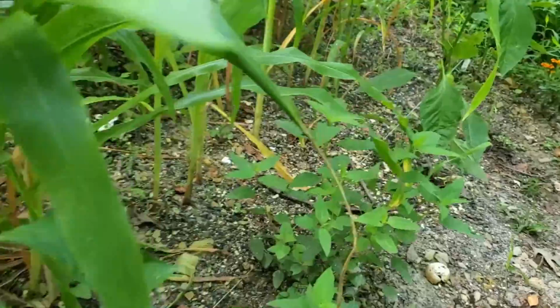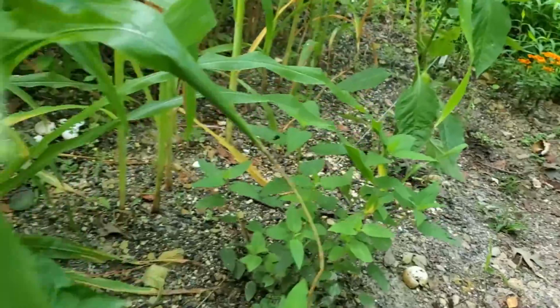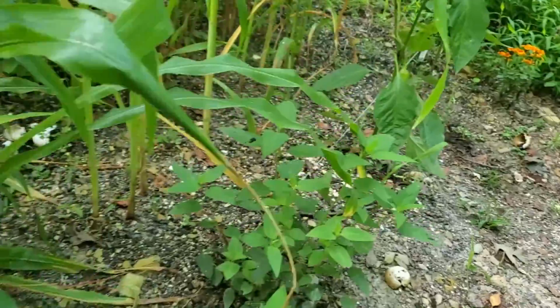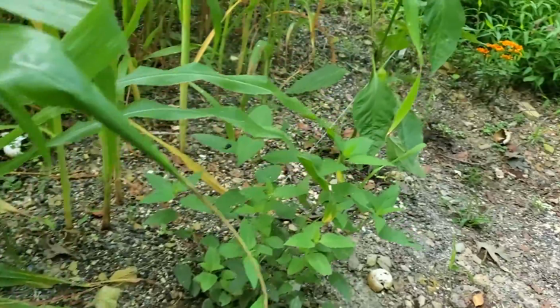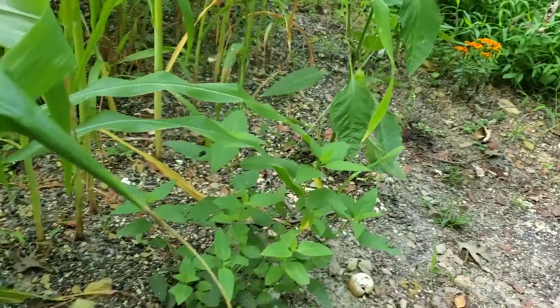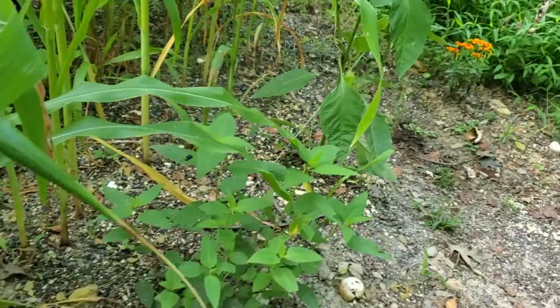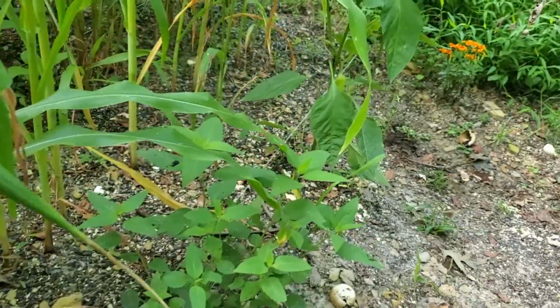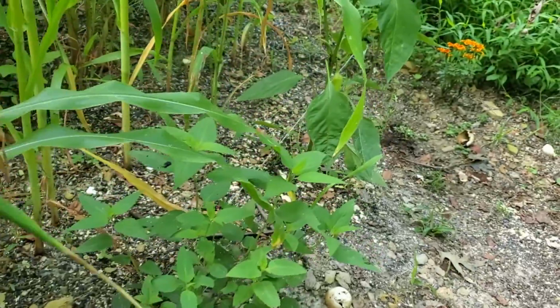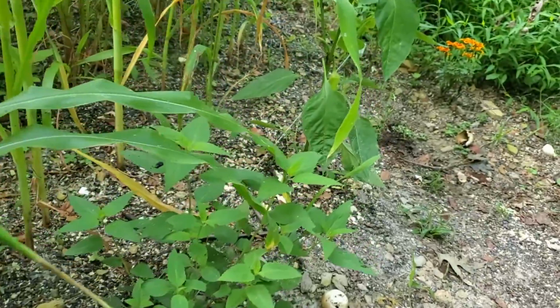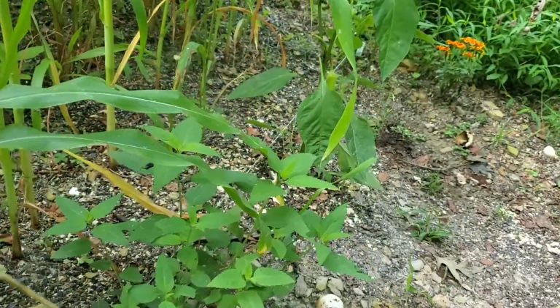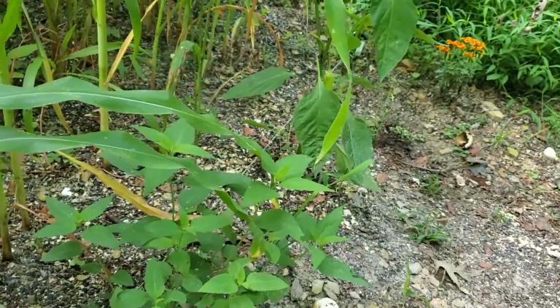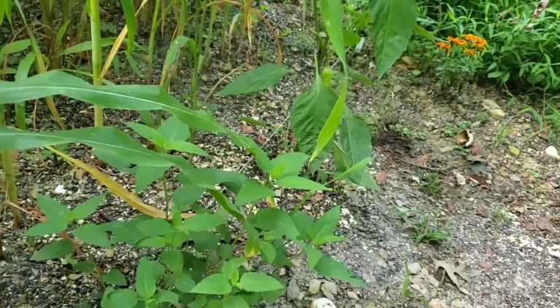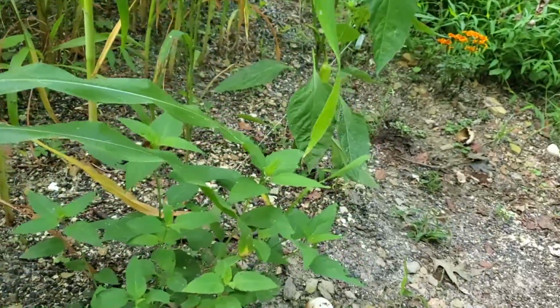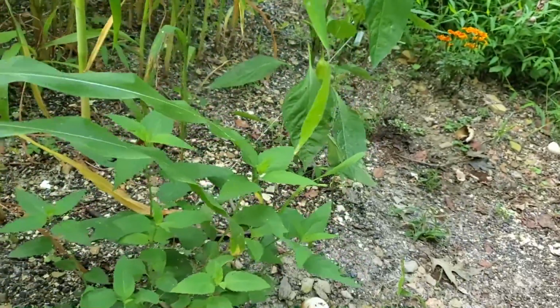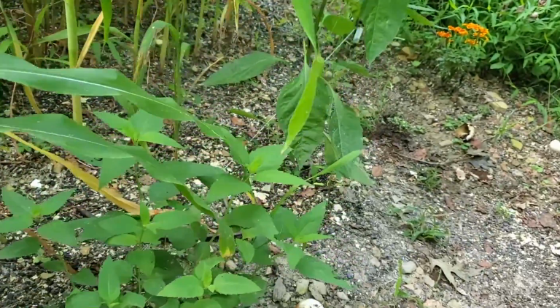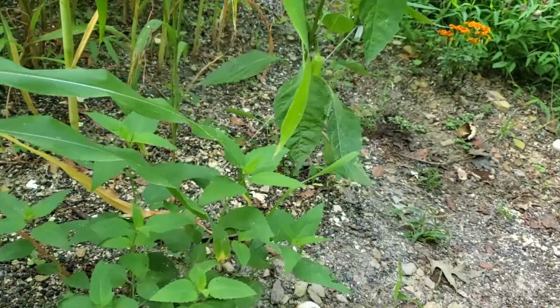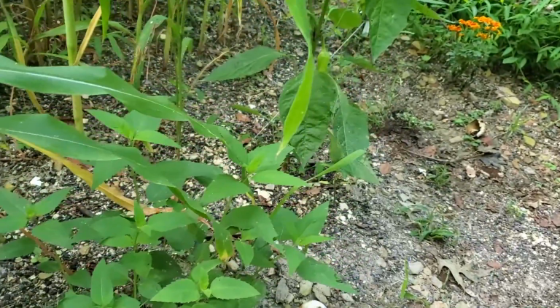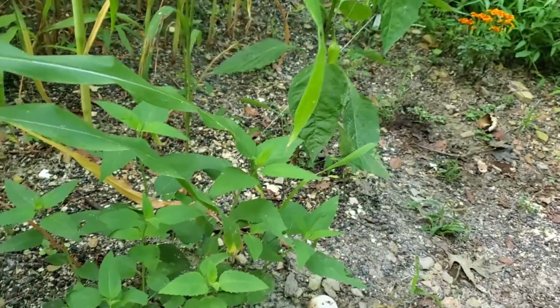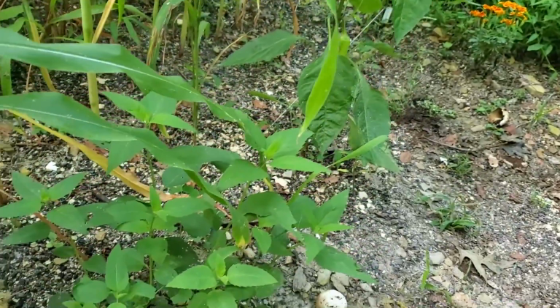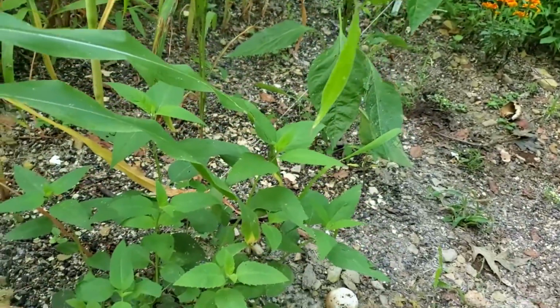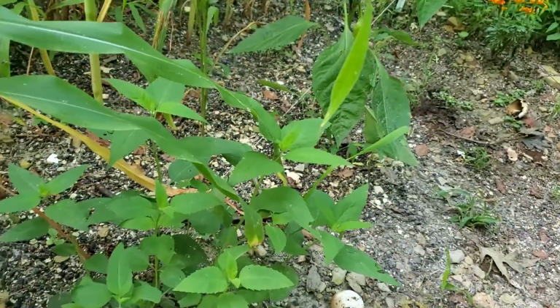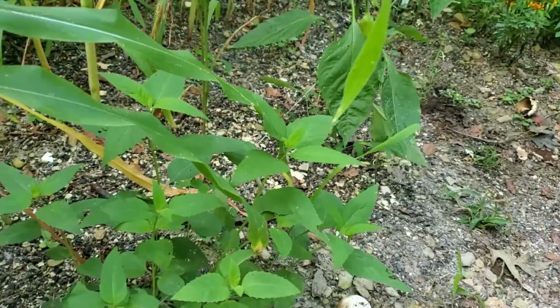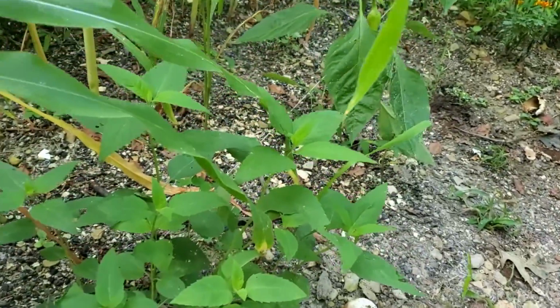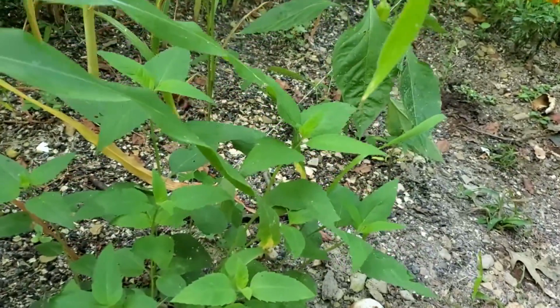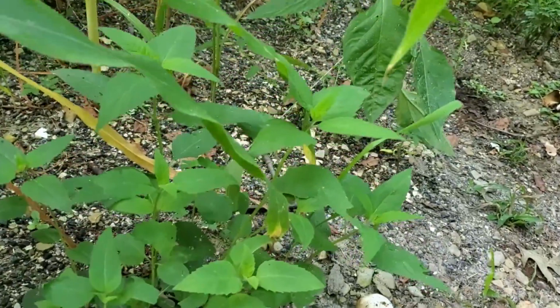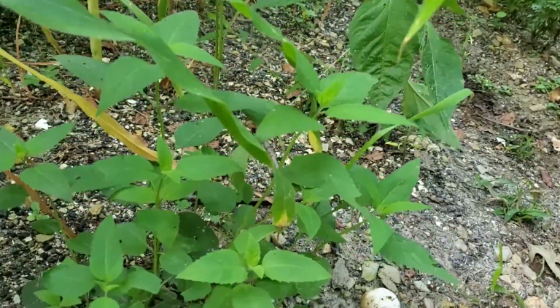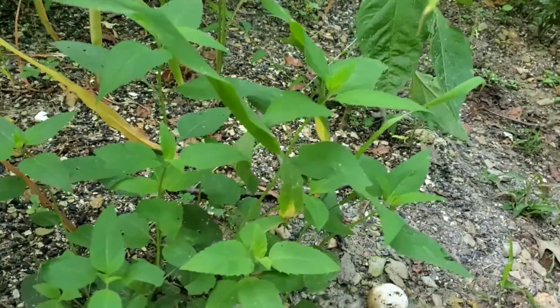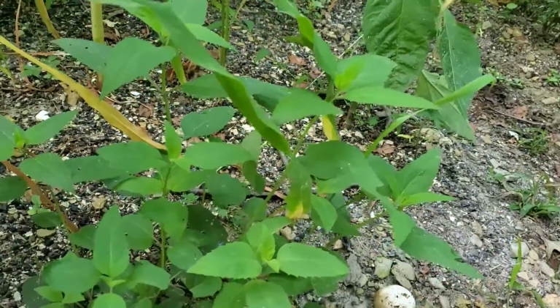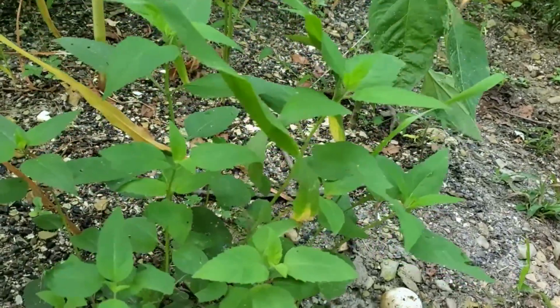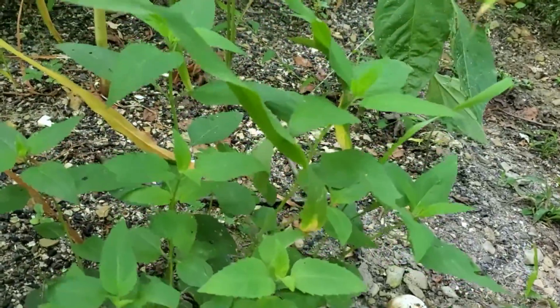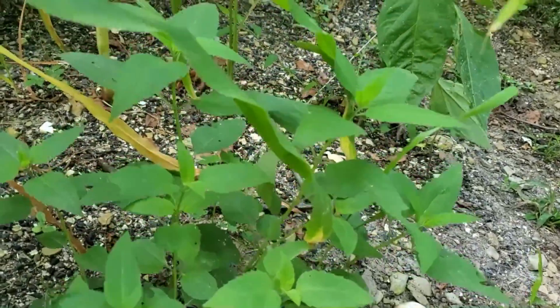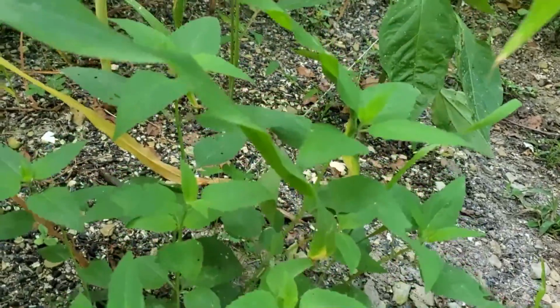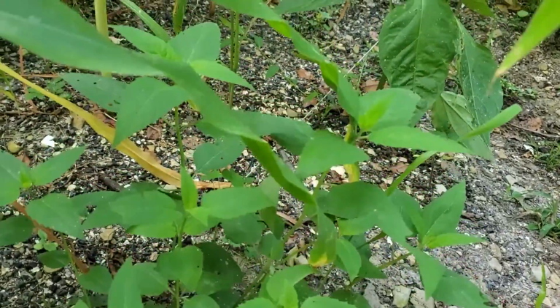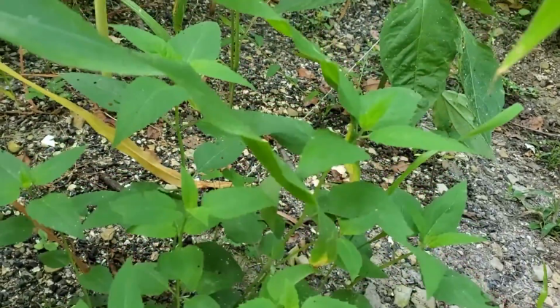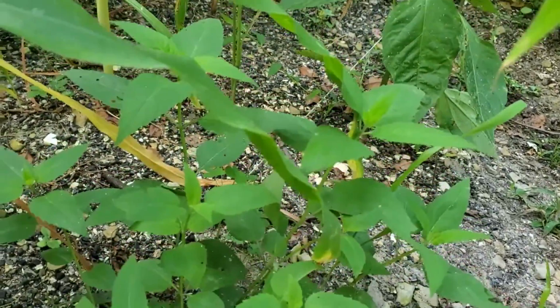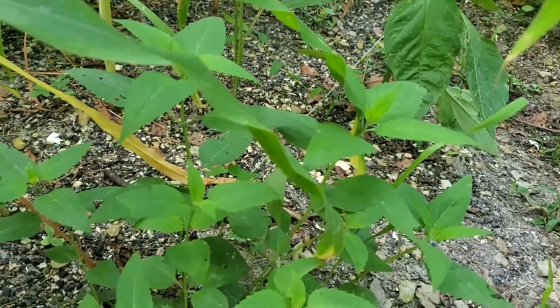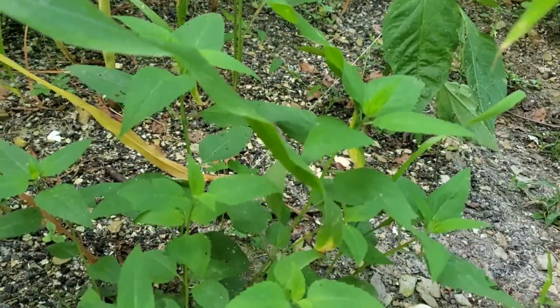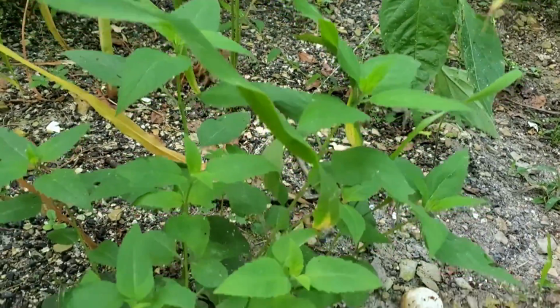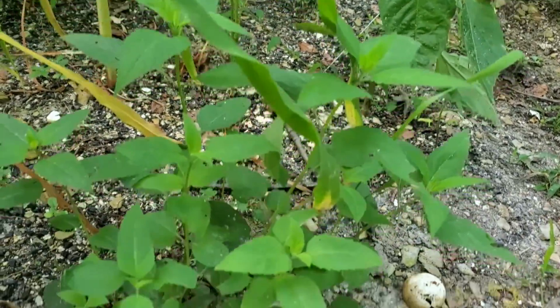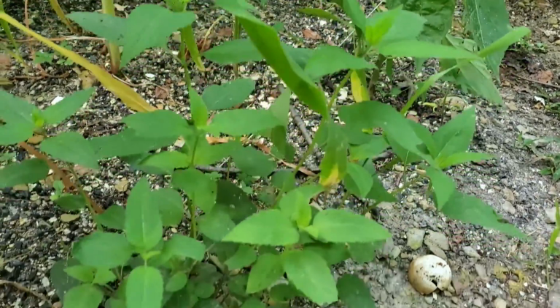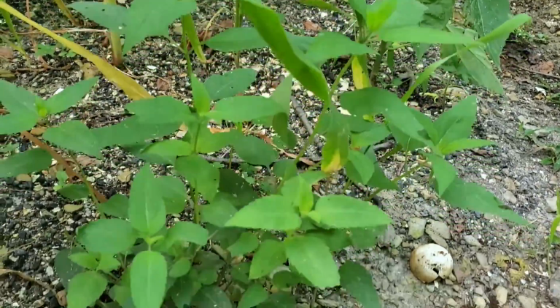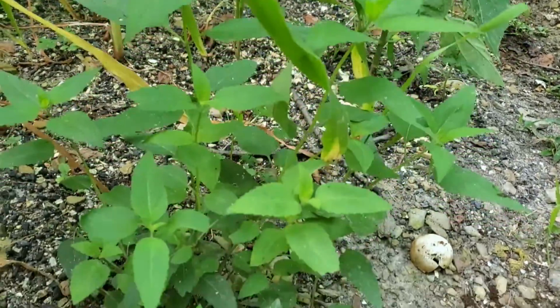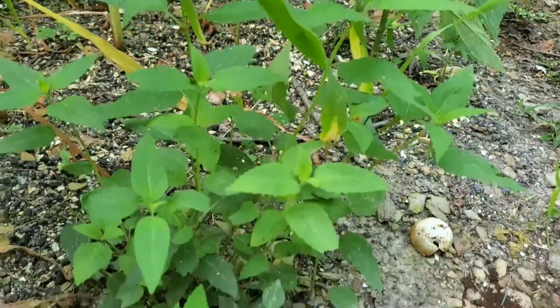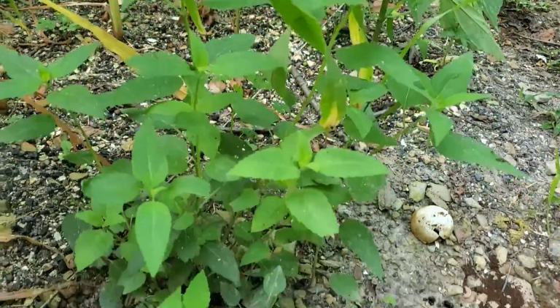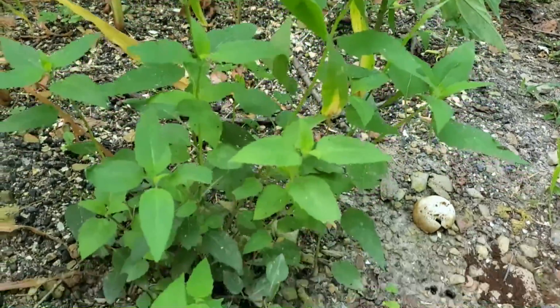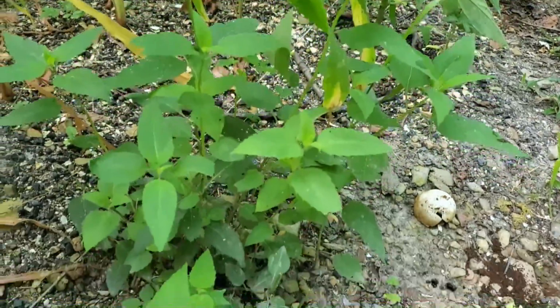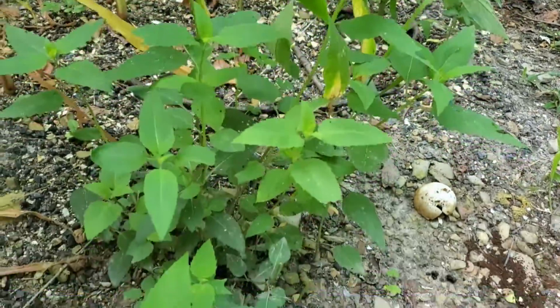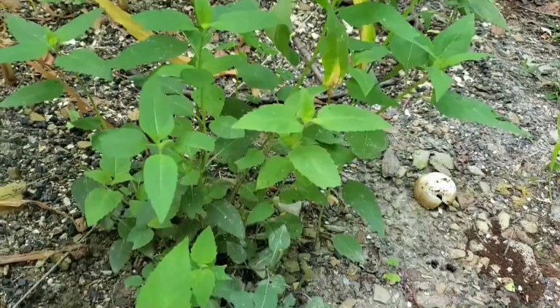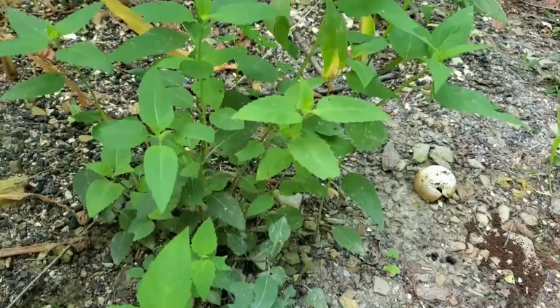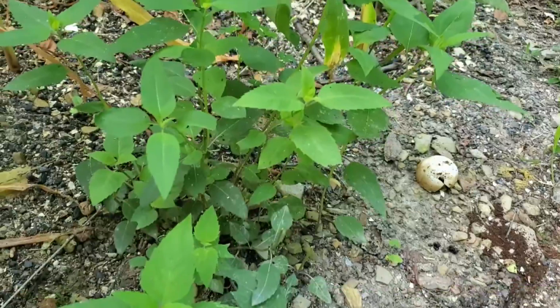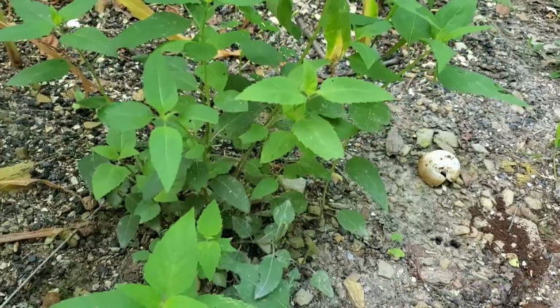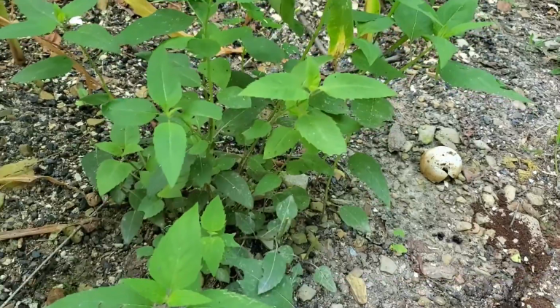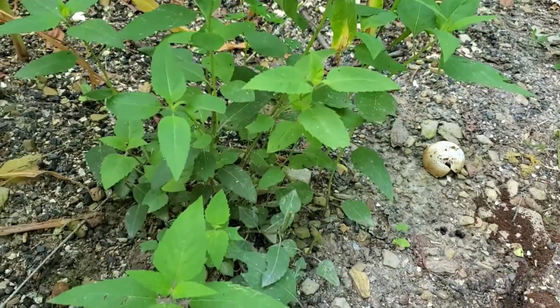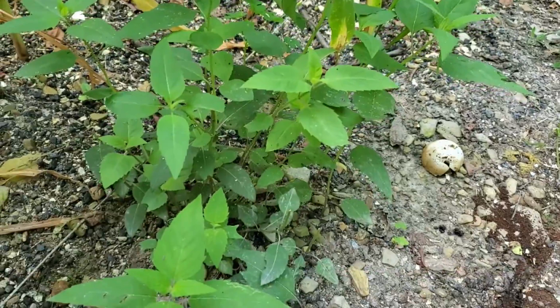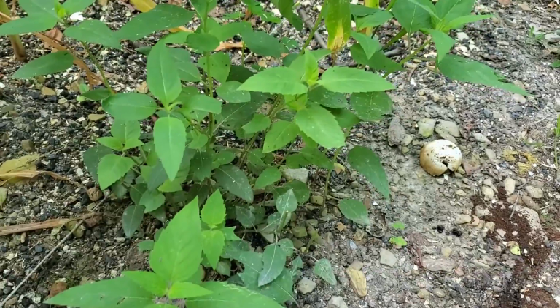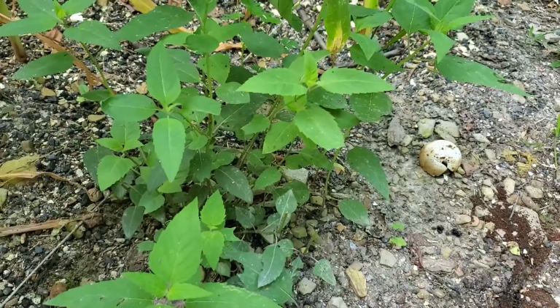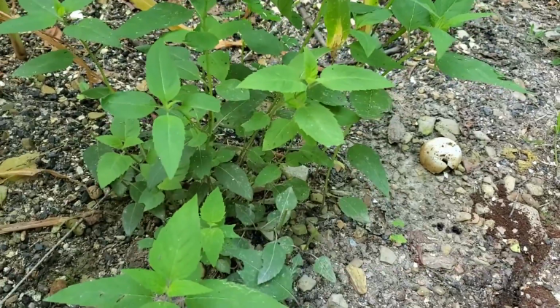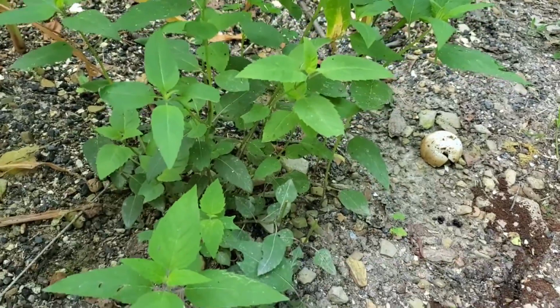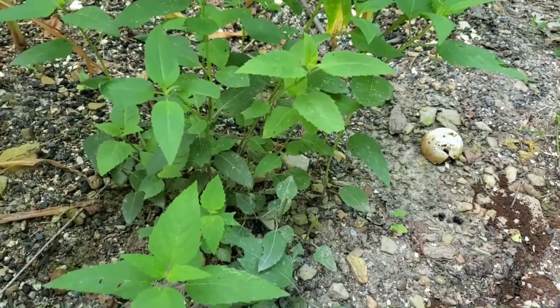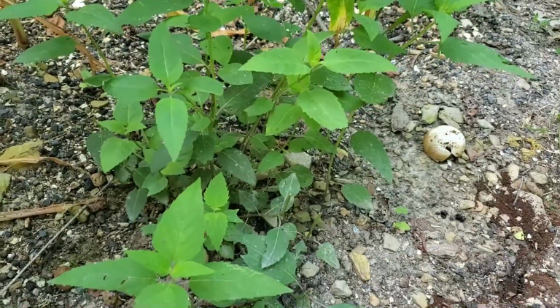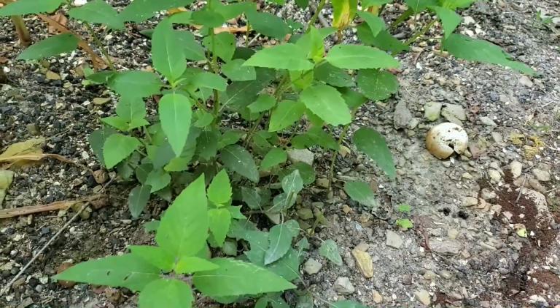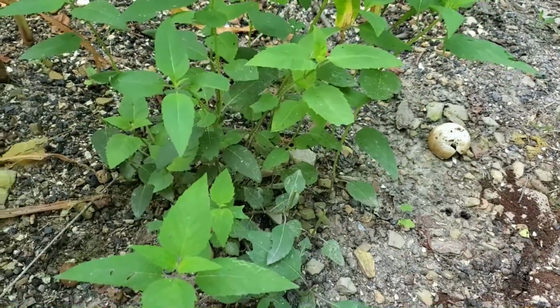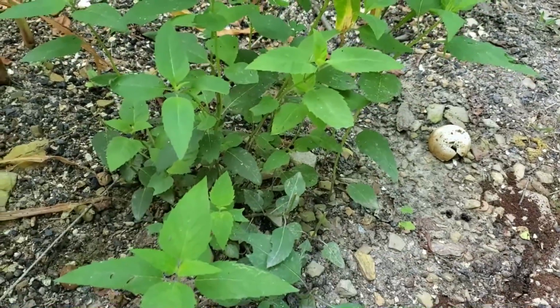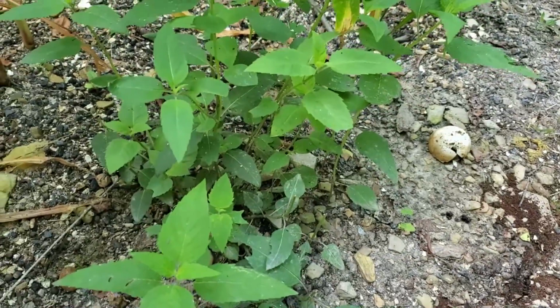And here's our bee balm. Last week I clipped some of this to dry — I have it hanging in the kitchen drying.